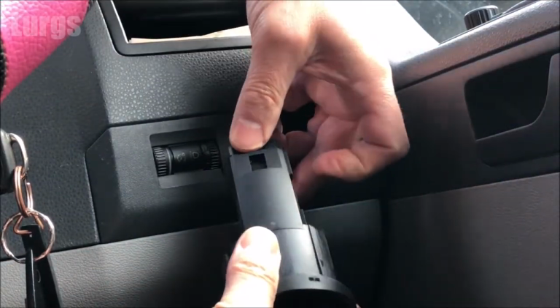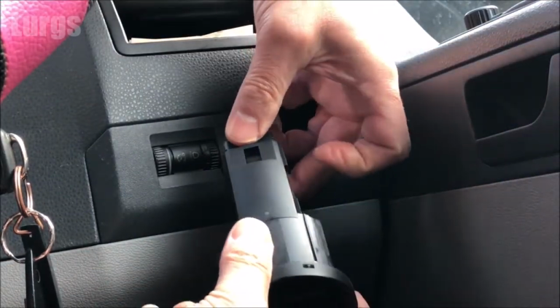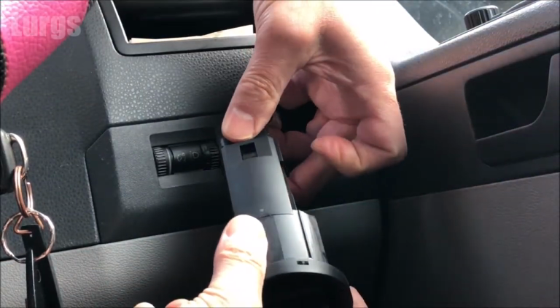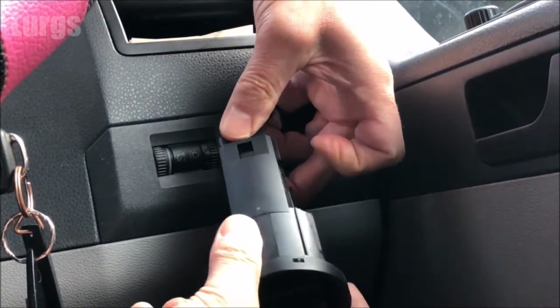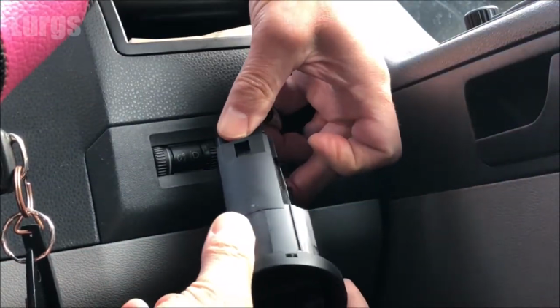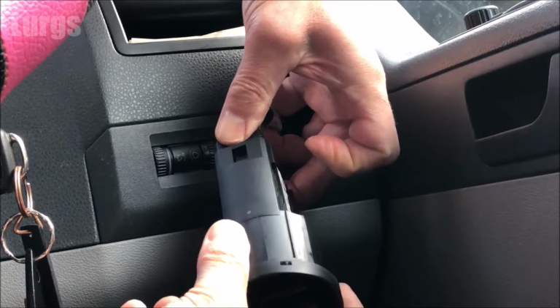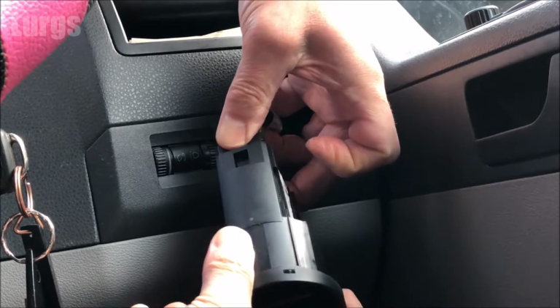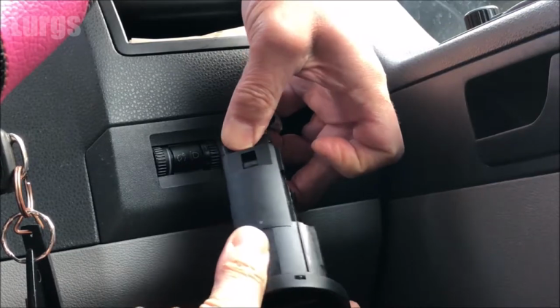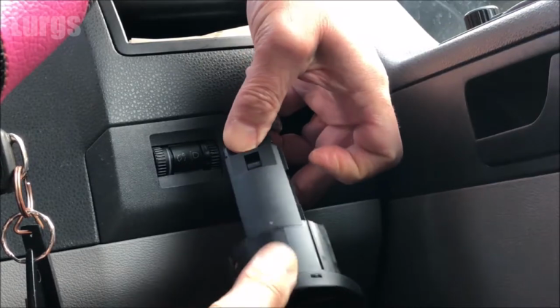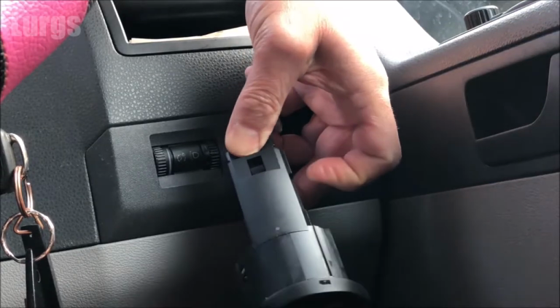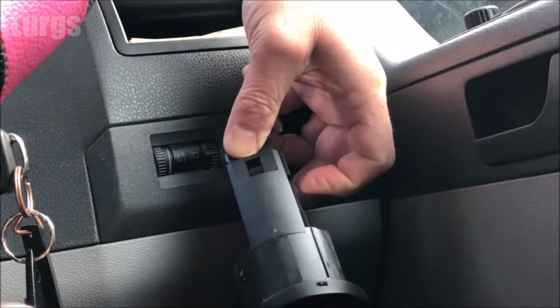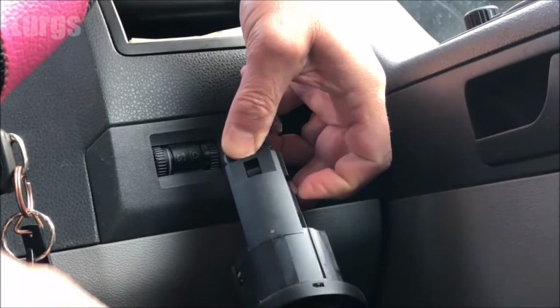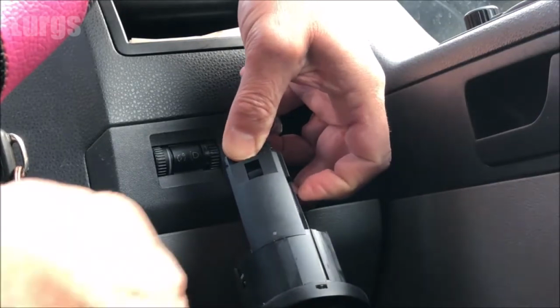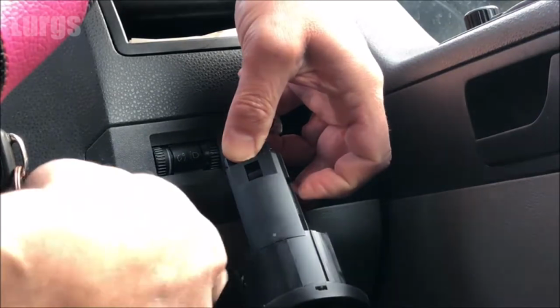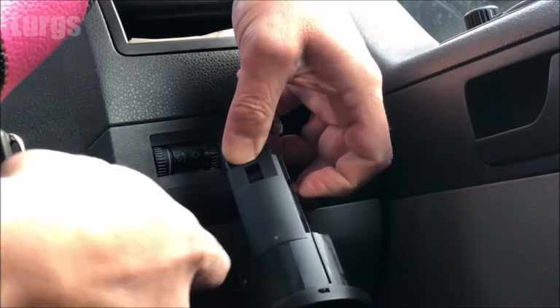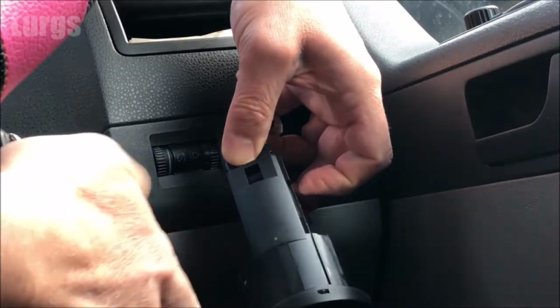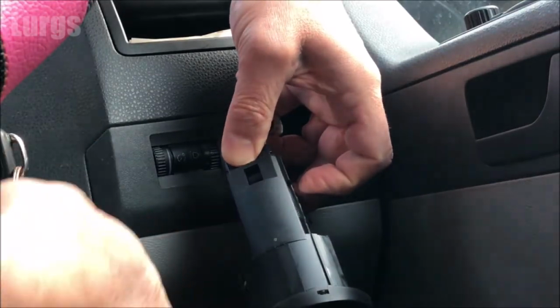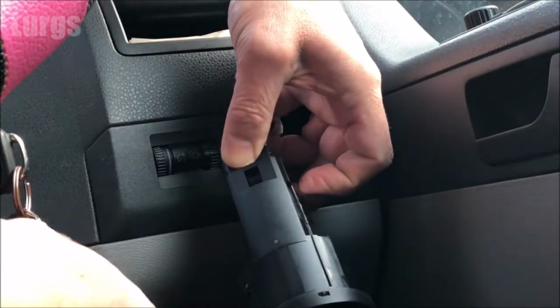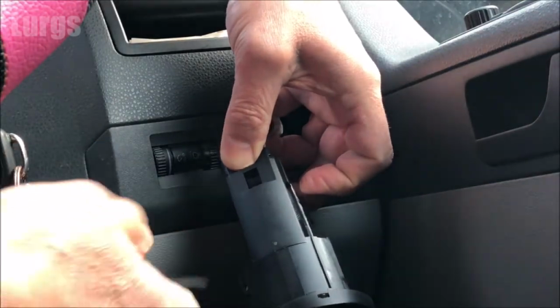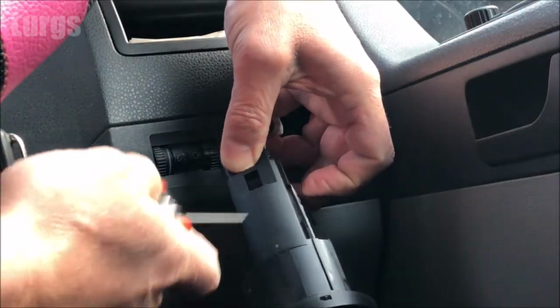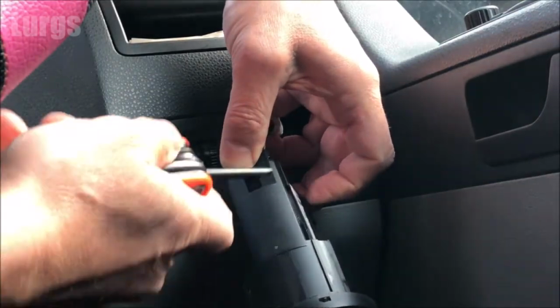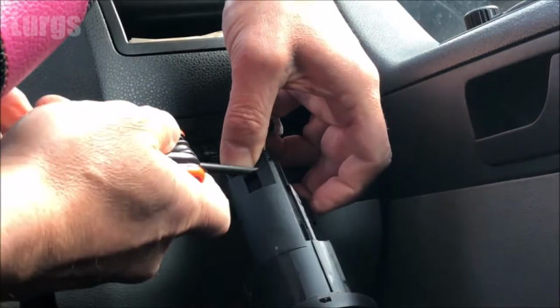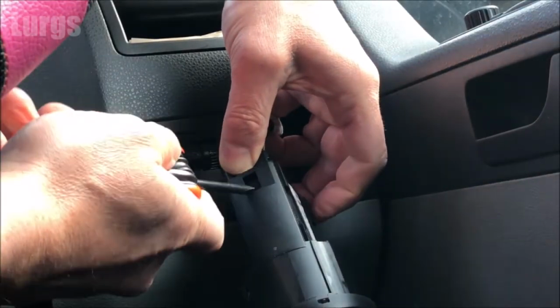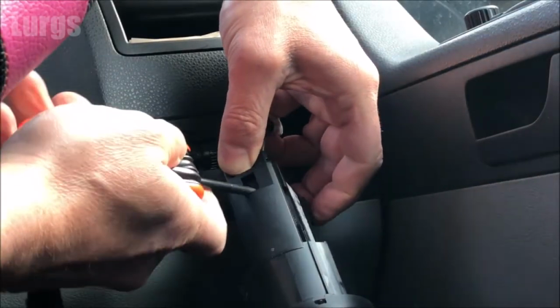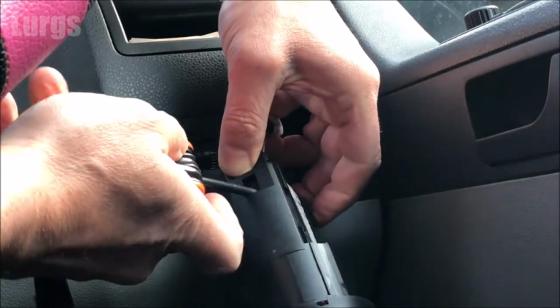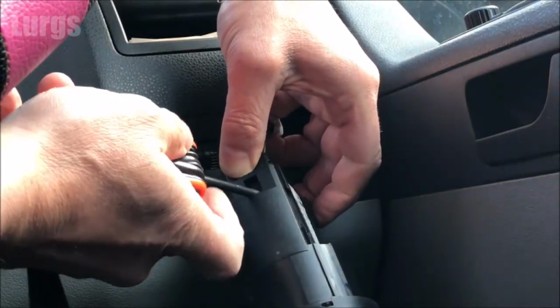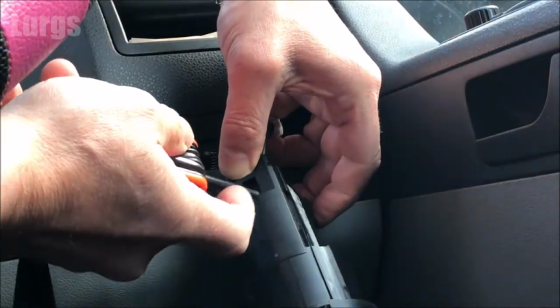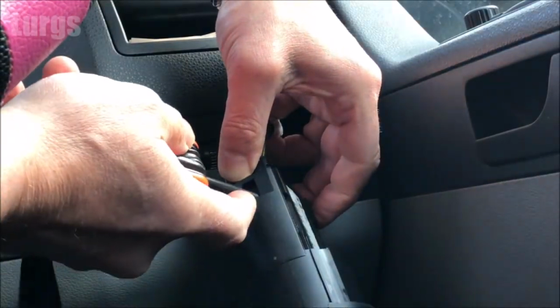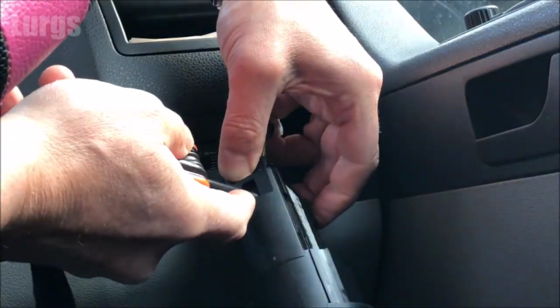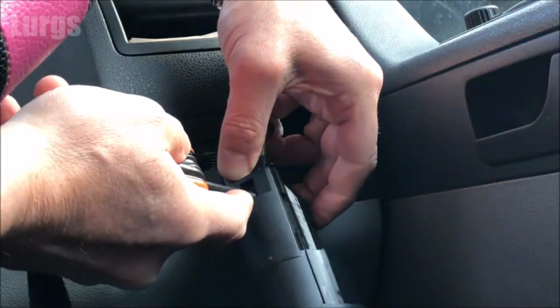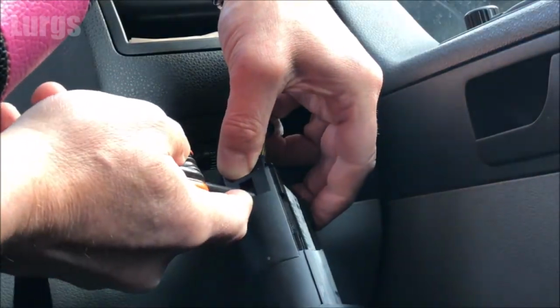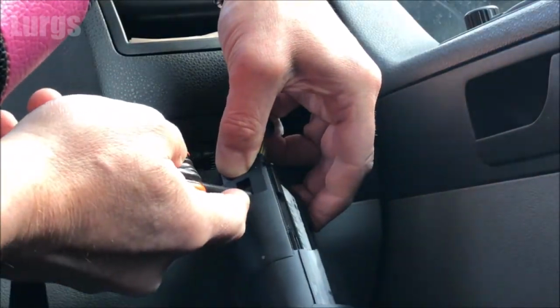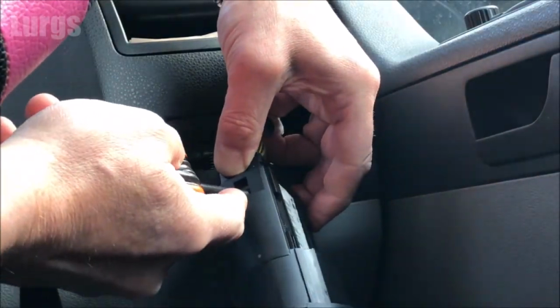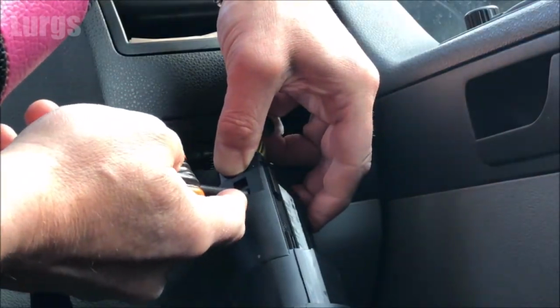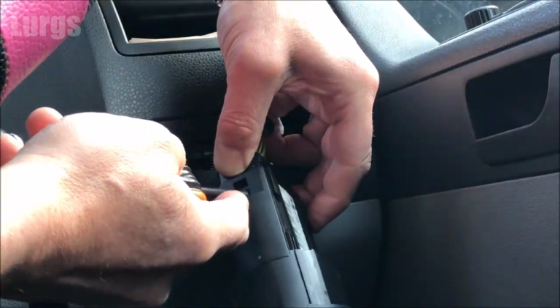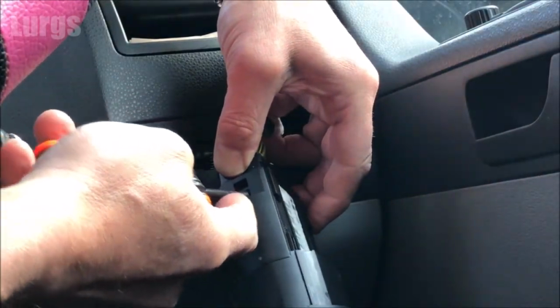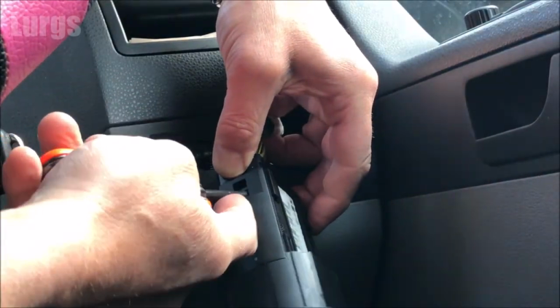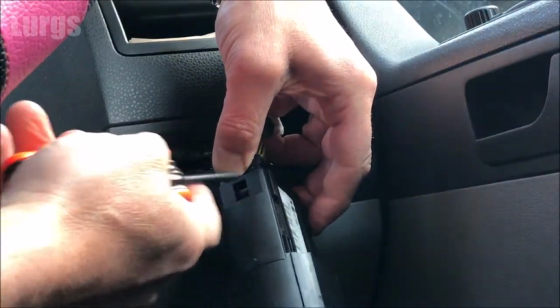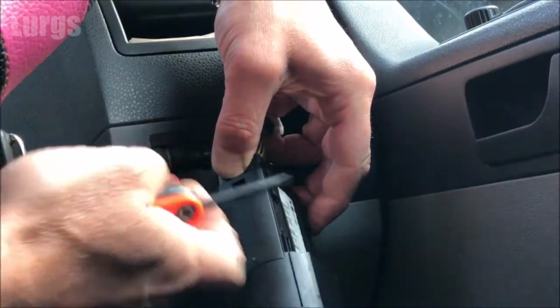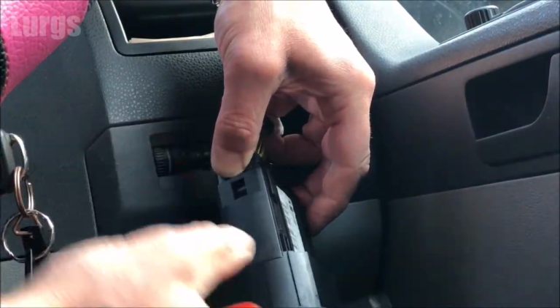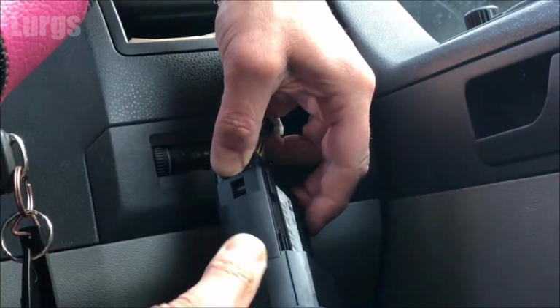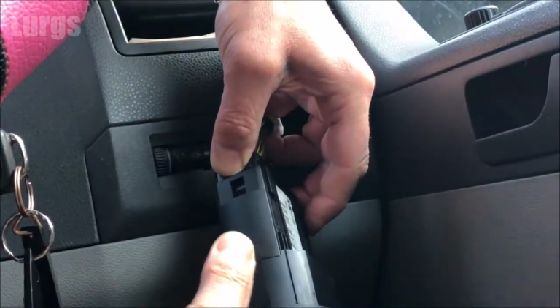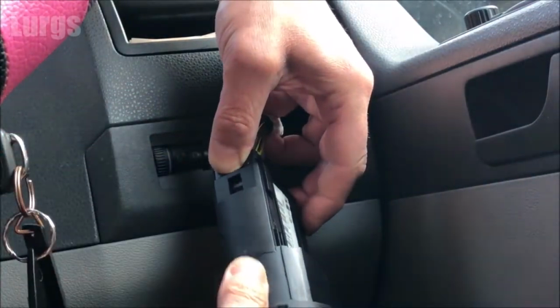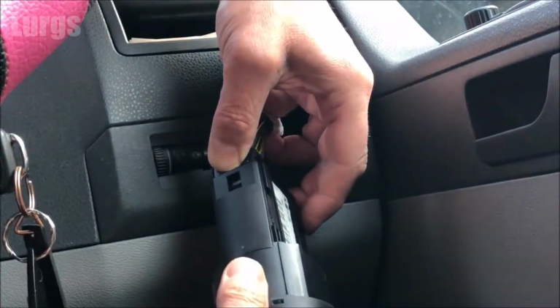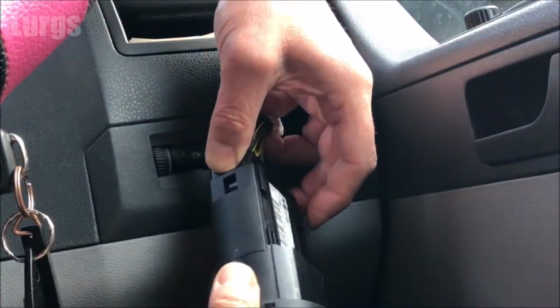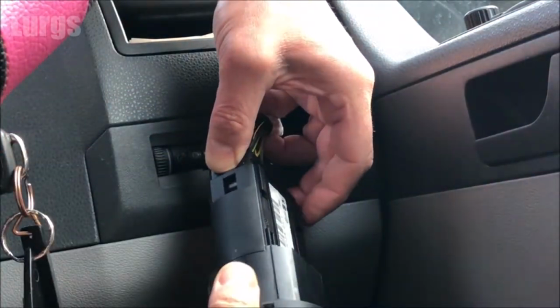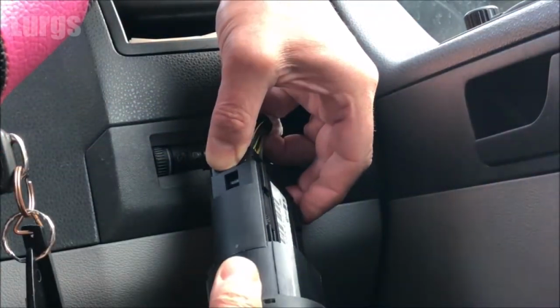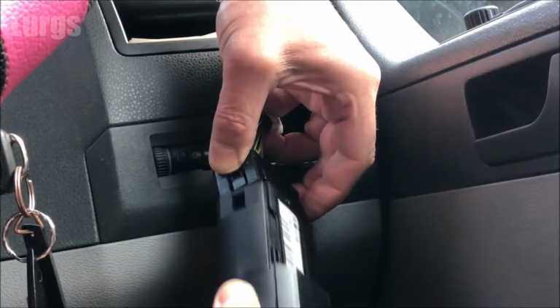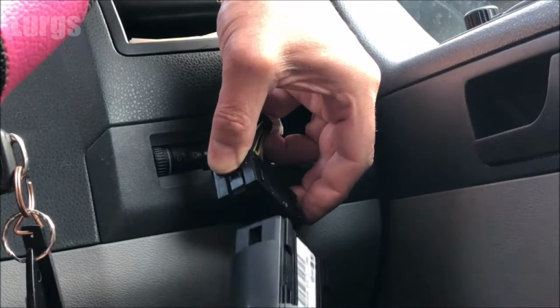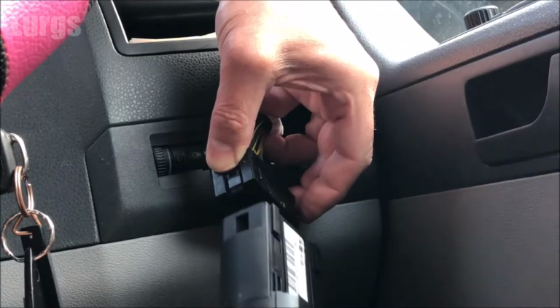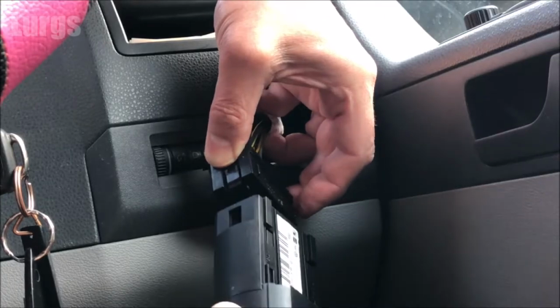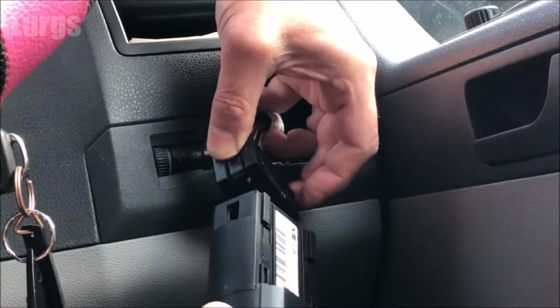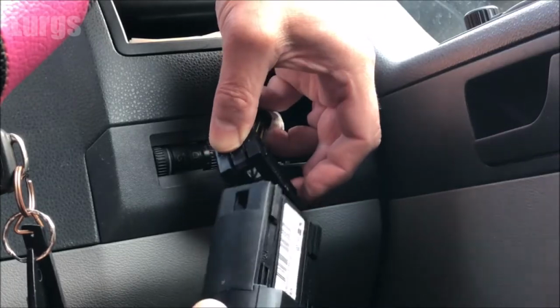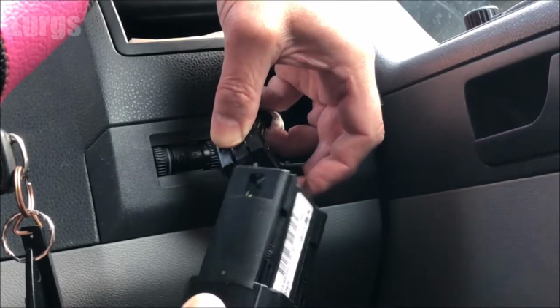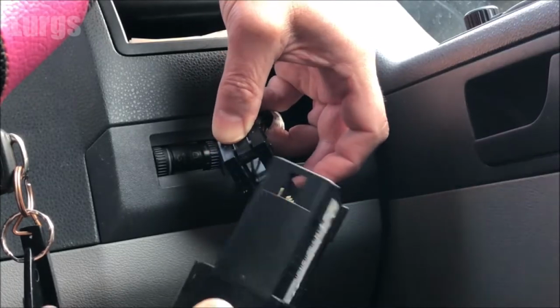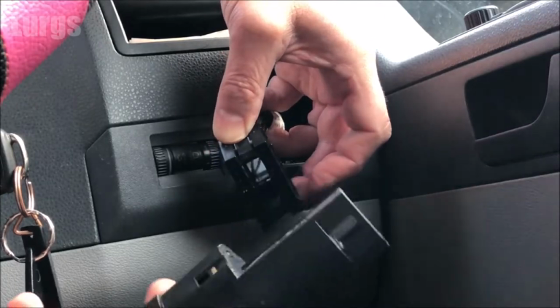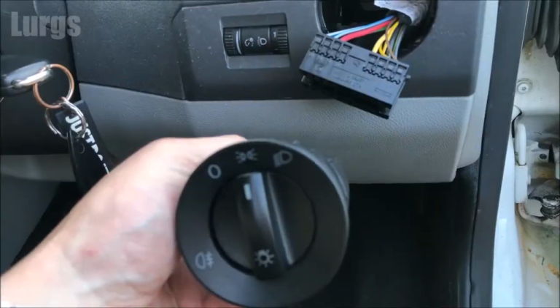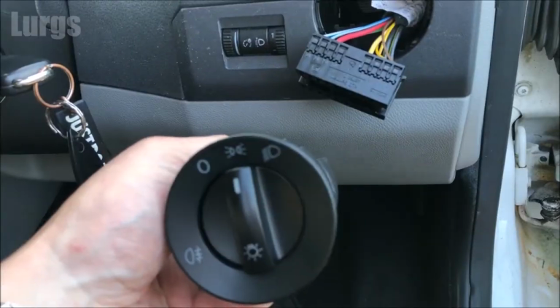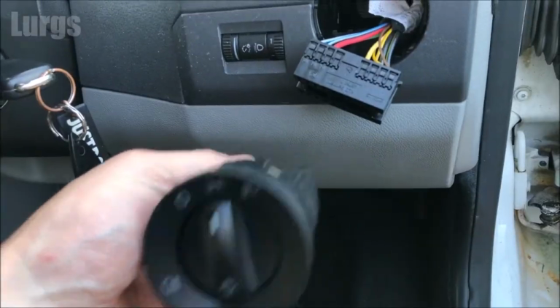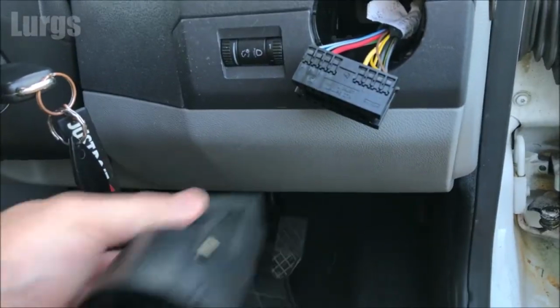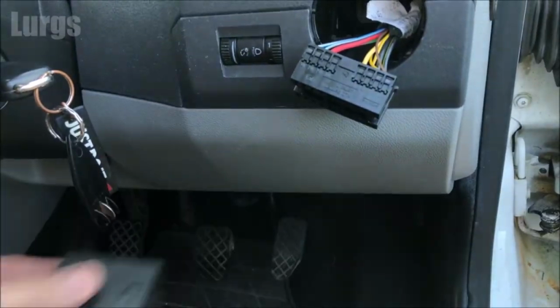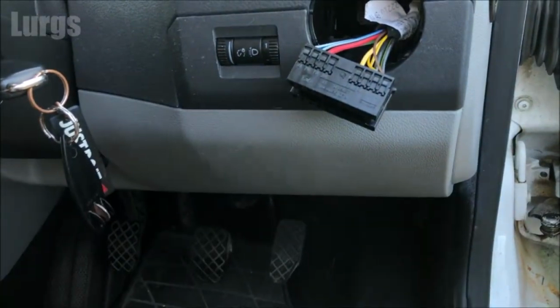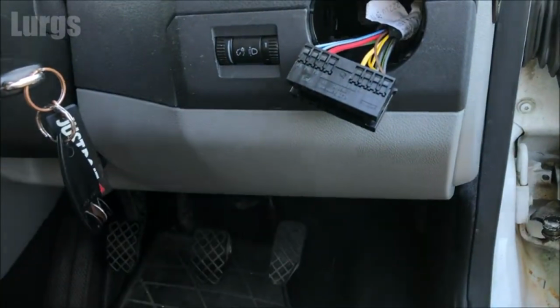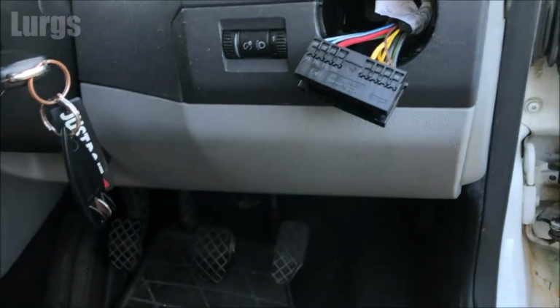Do the same on the other side — just very gently help it on its way, and there we go, the plug is now removed.